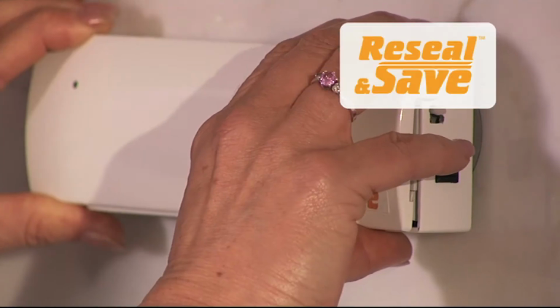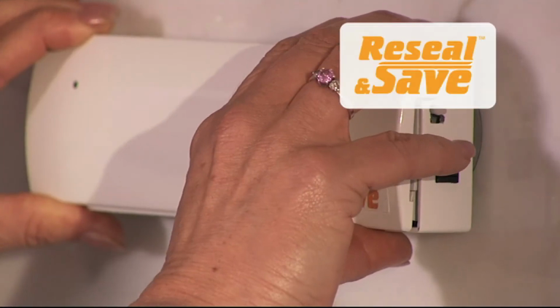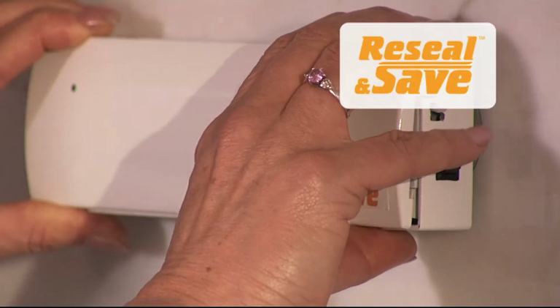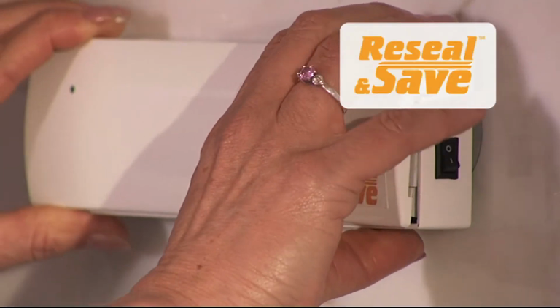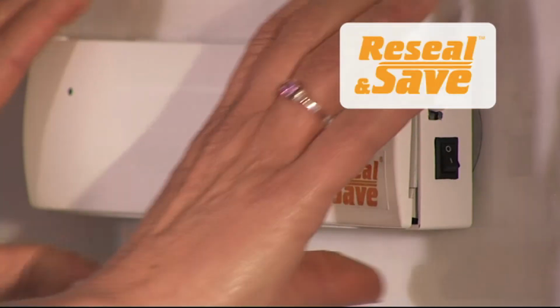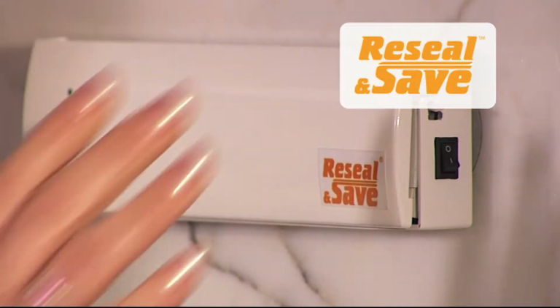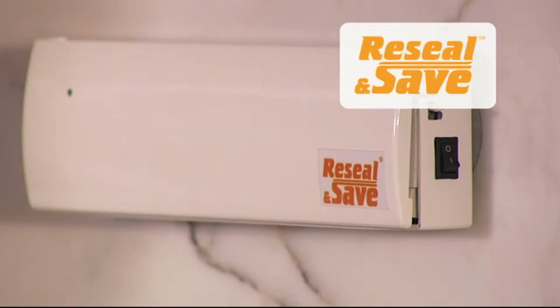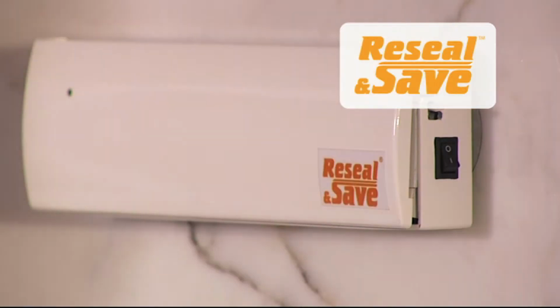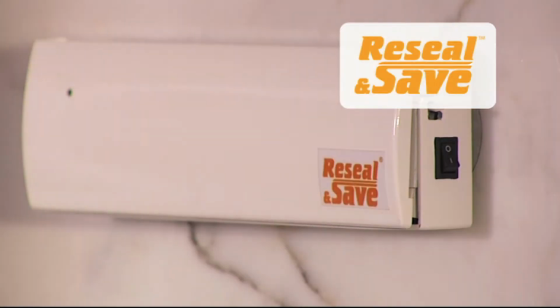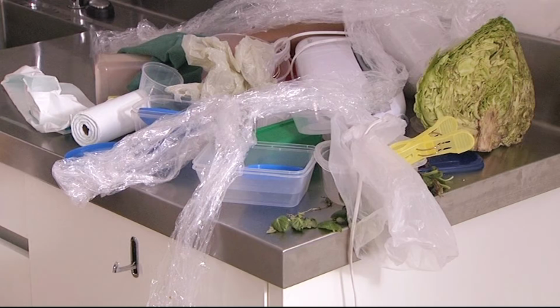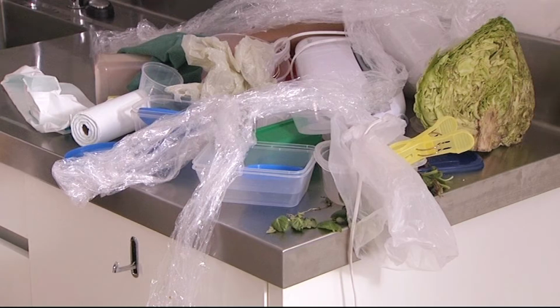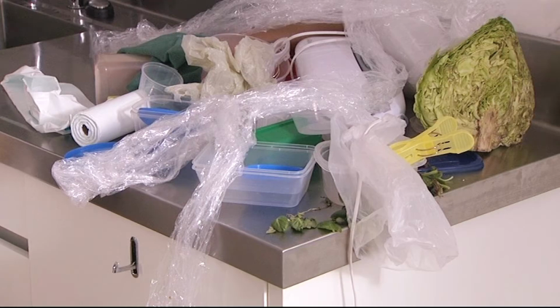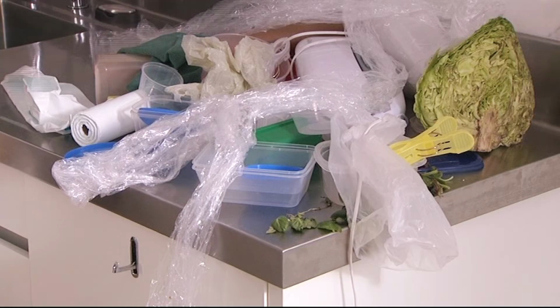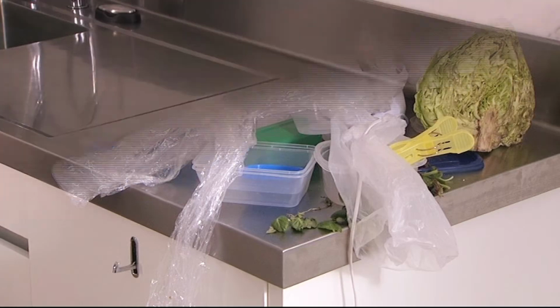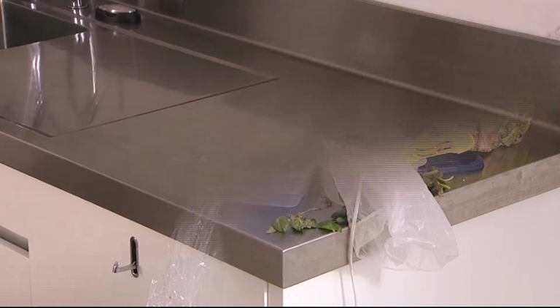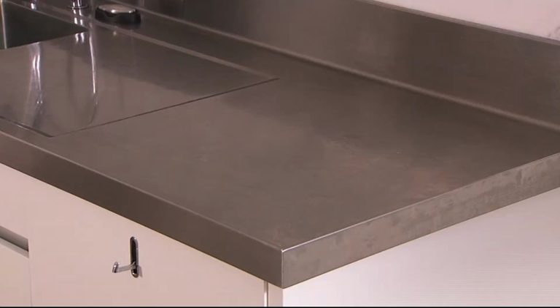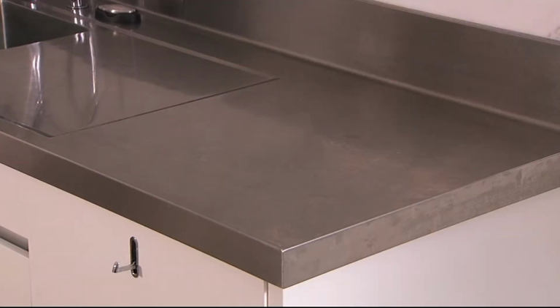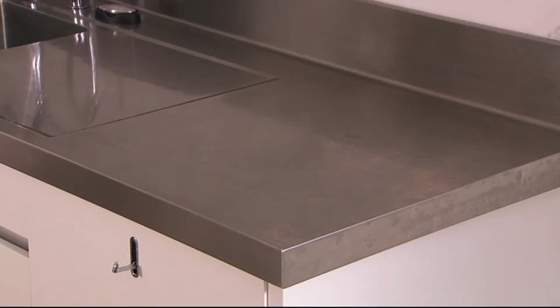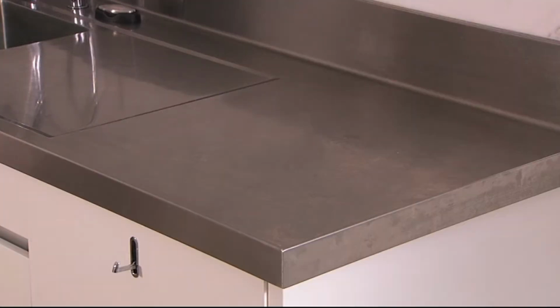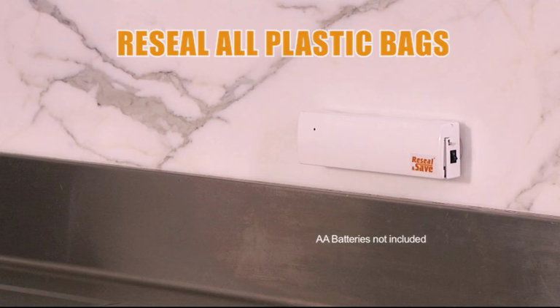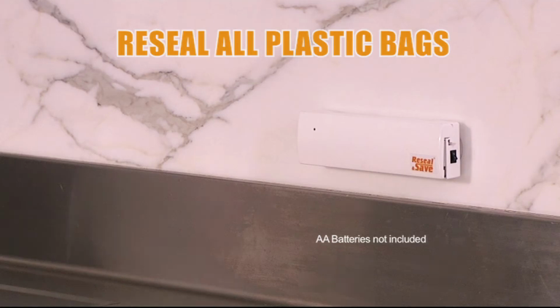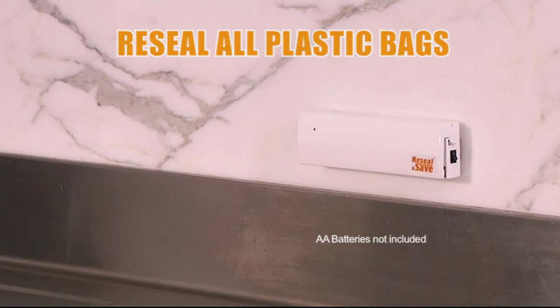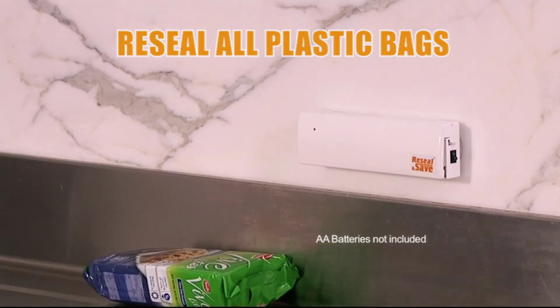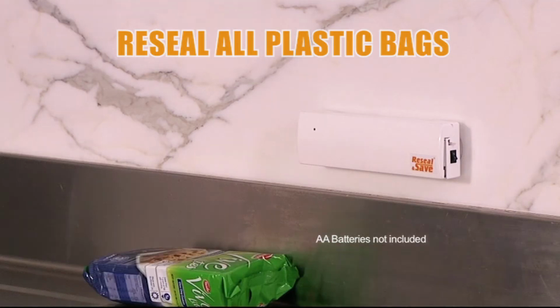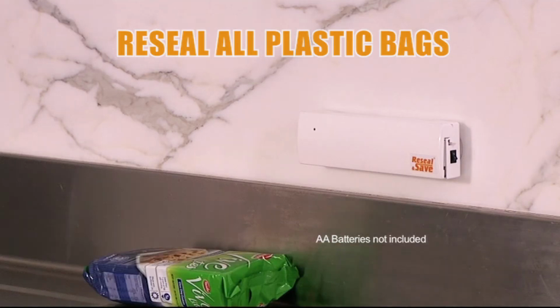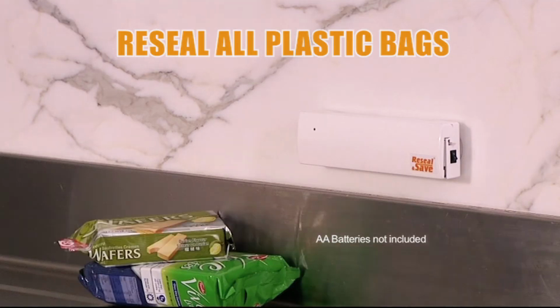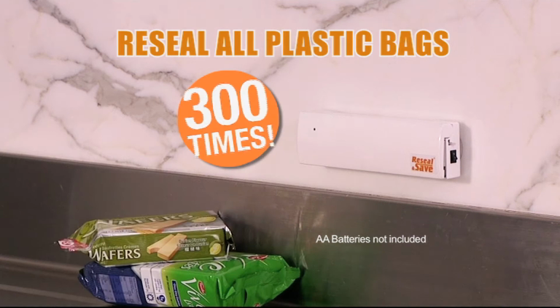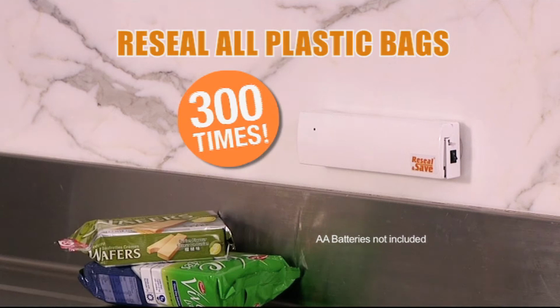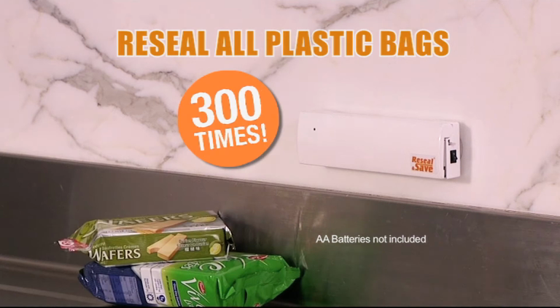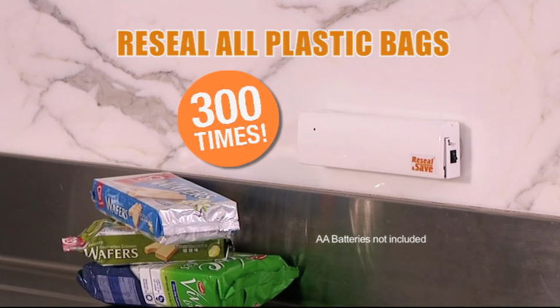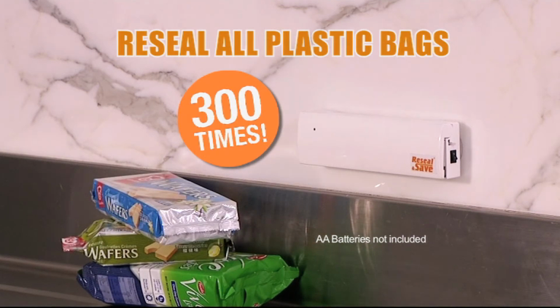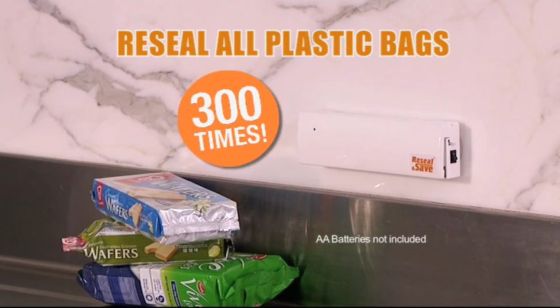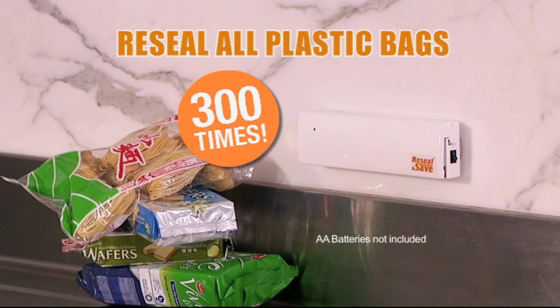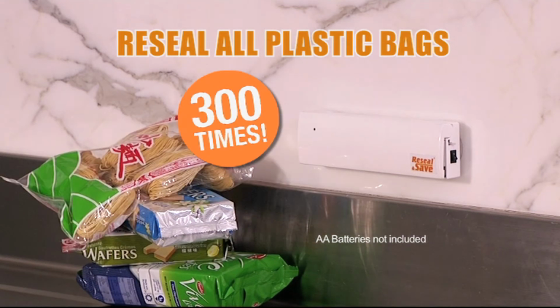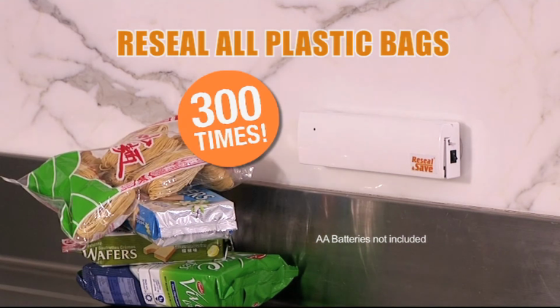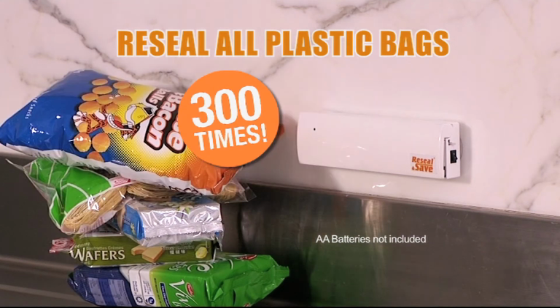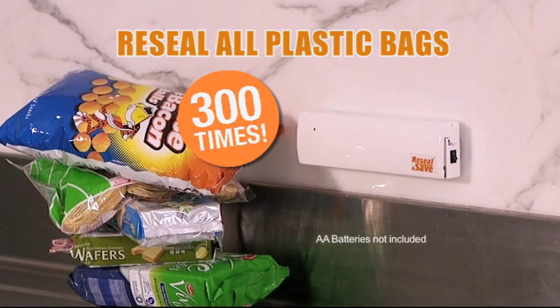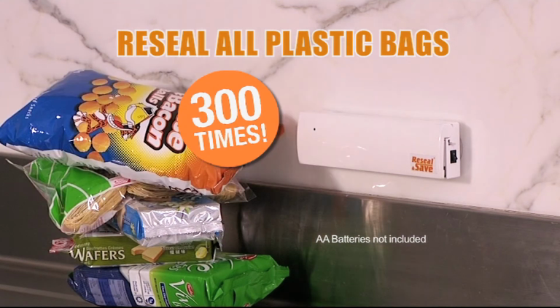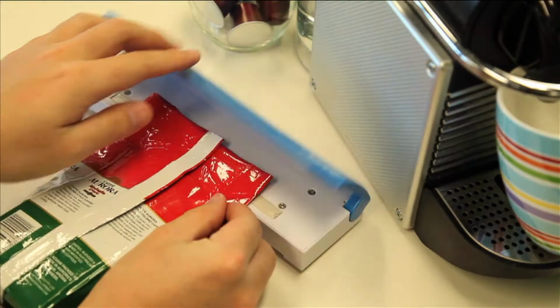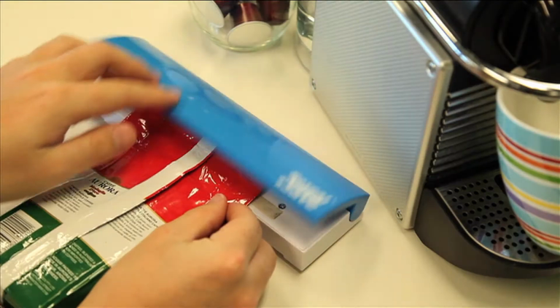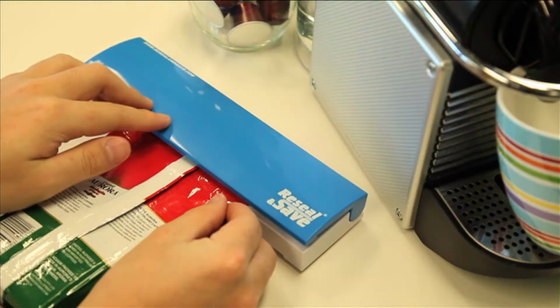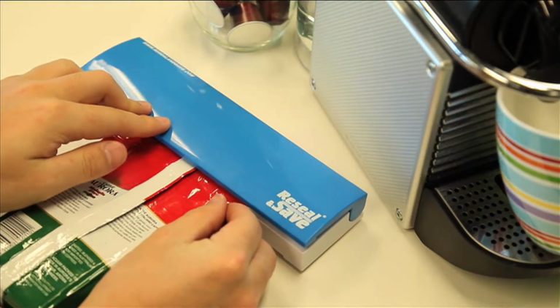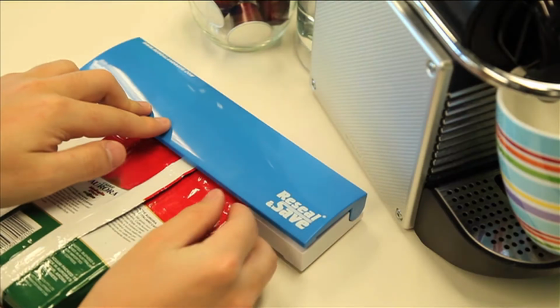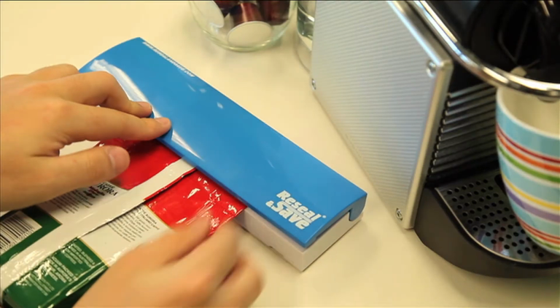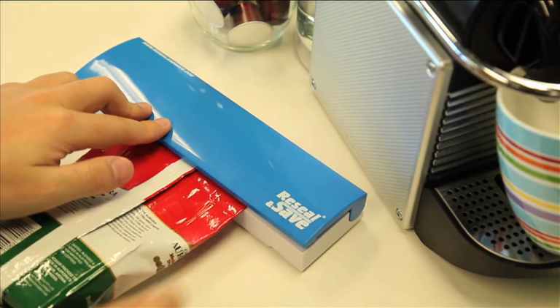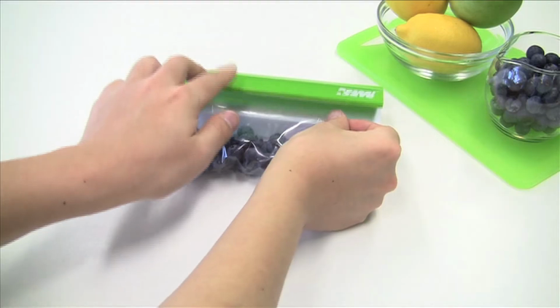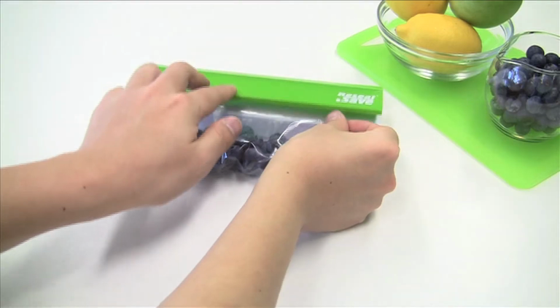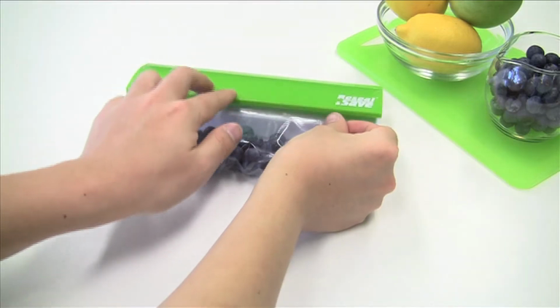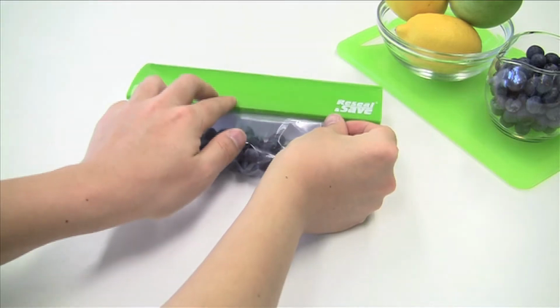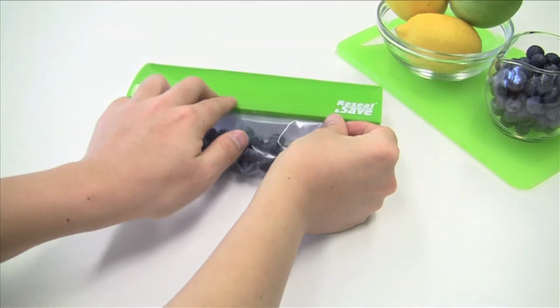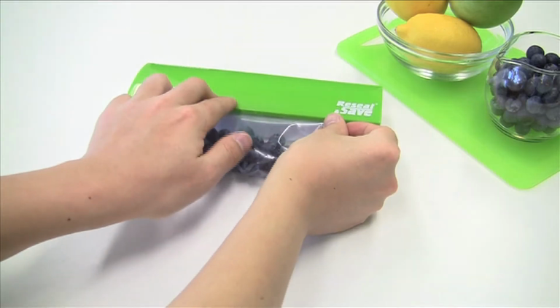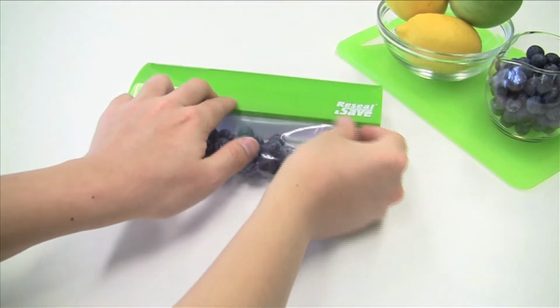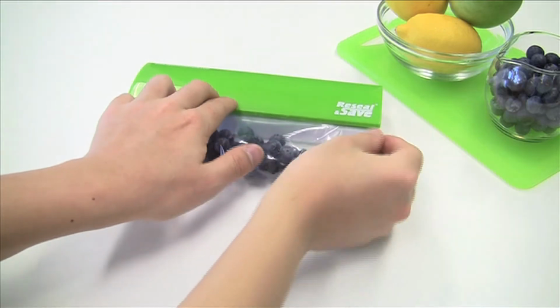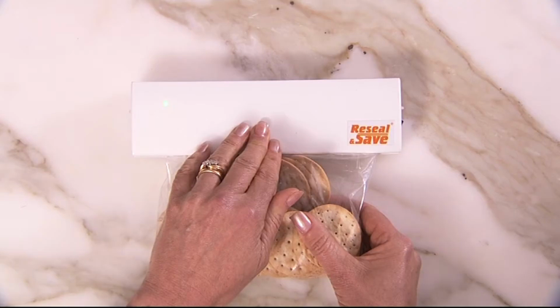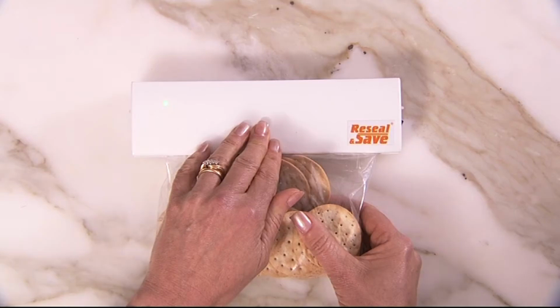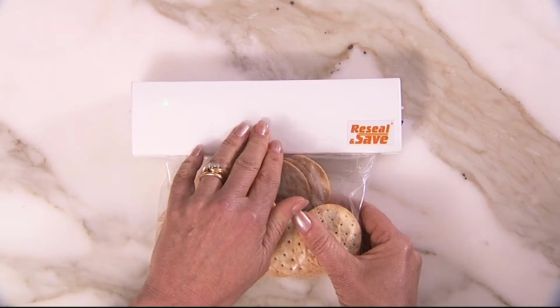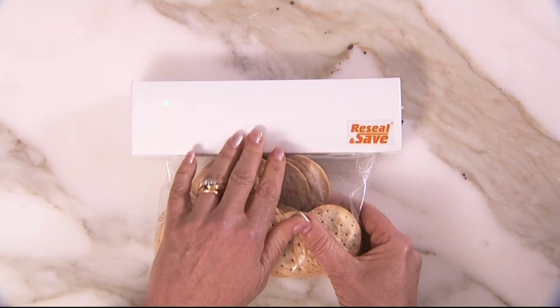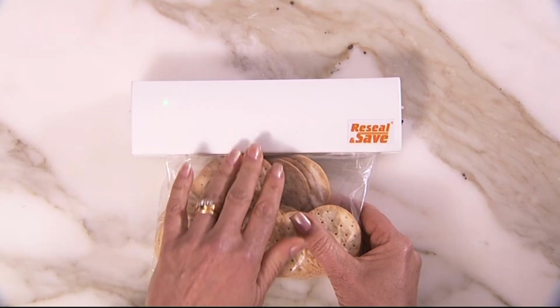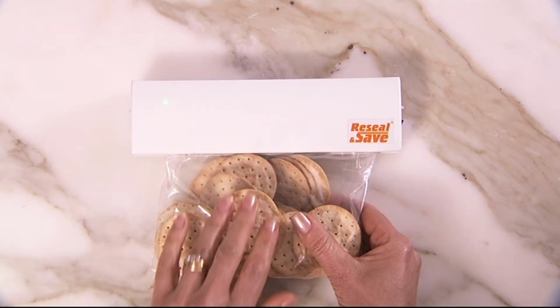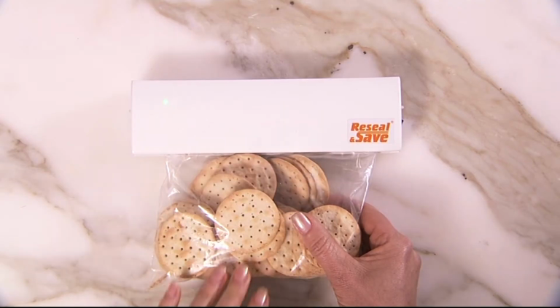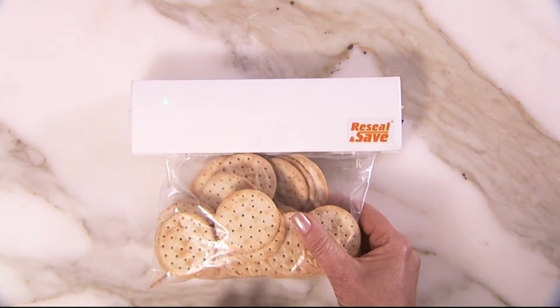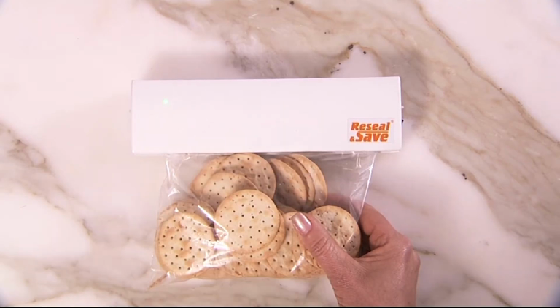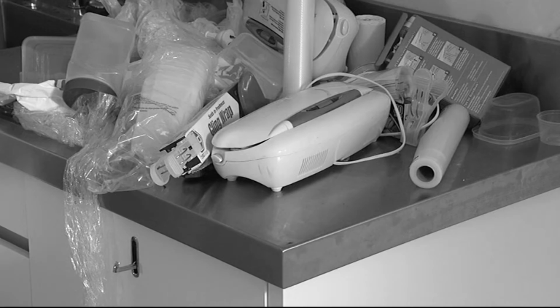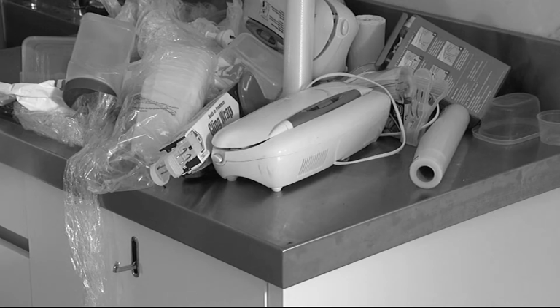Using AA batteries, you can seal up to 300 times — cereal bags, tea and coffee, liquids, syrups, berries, crackers and more.